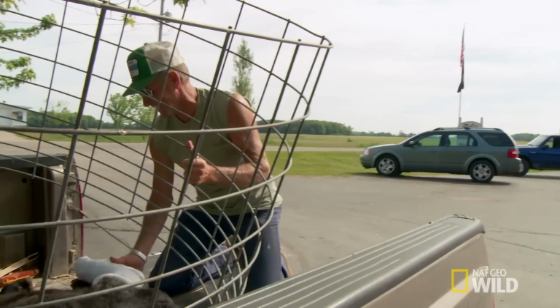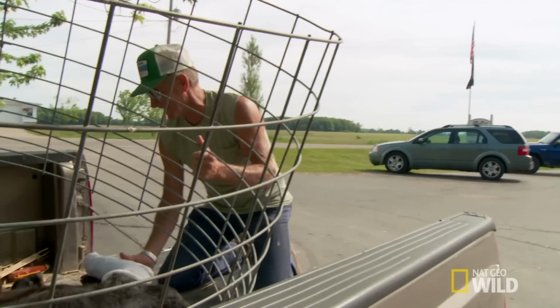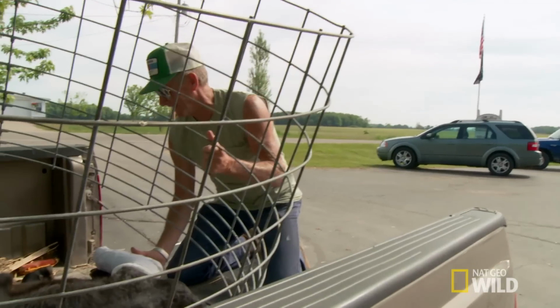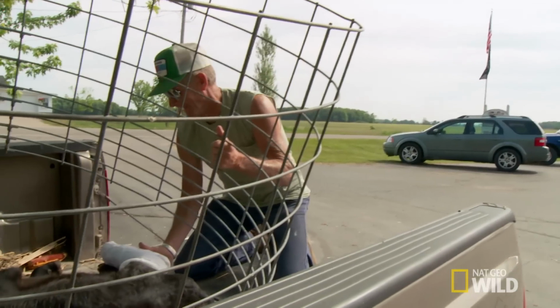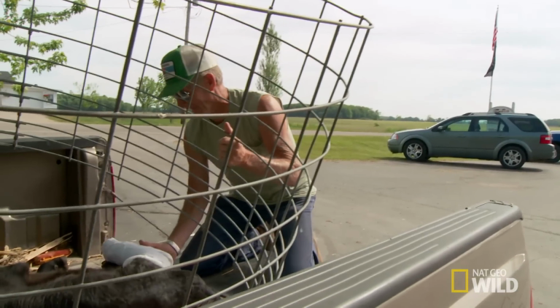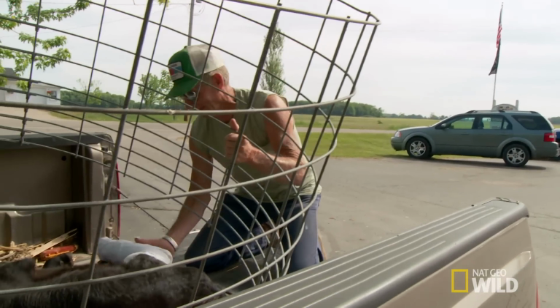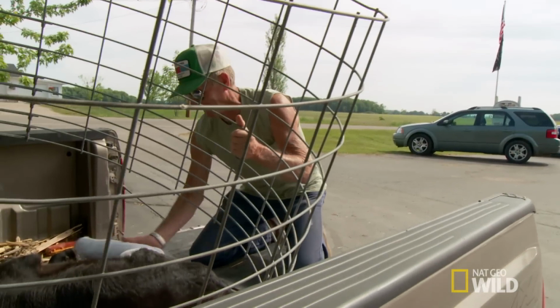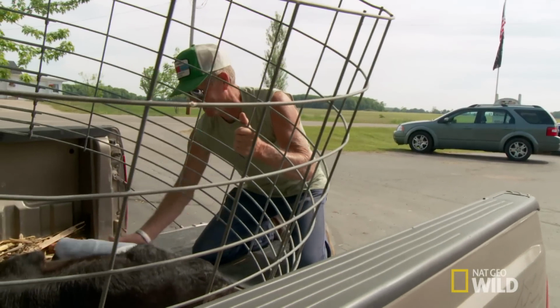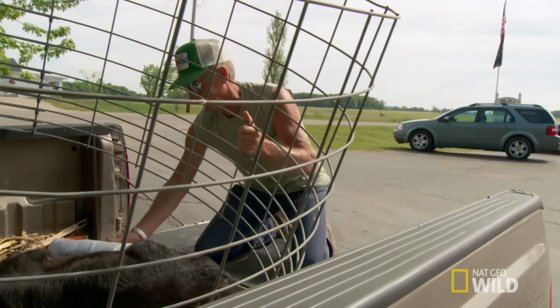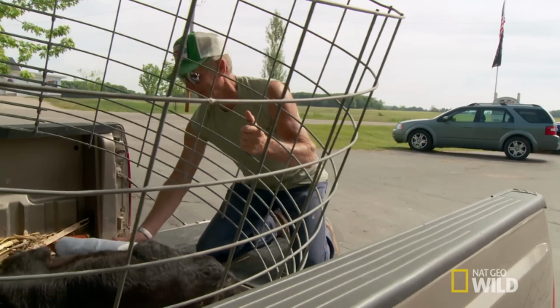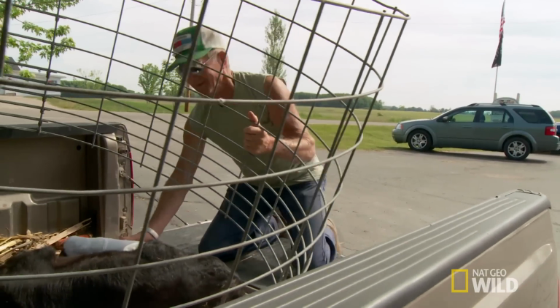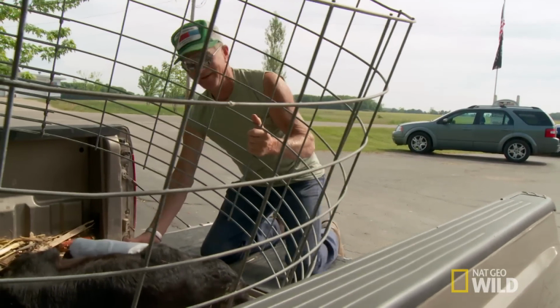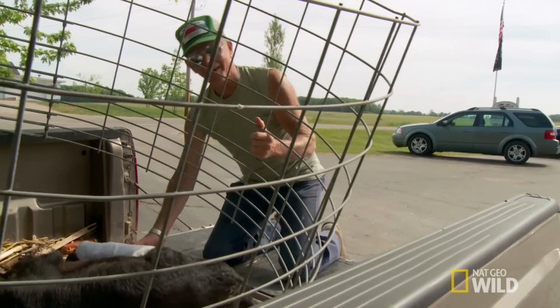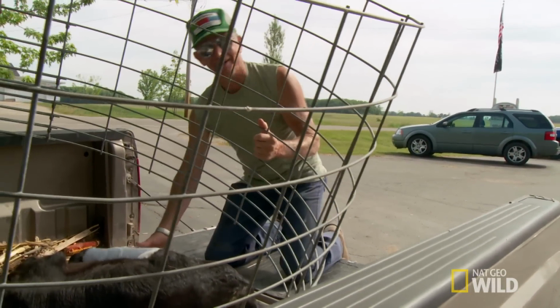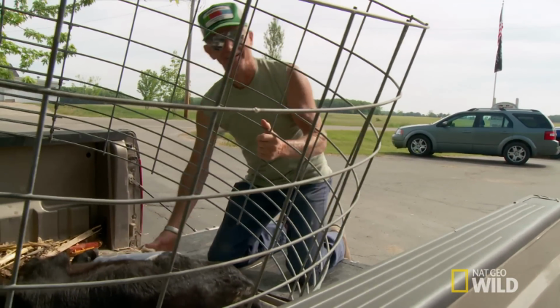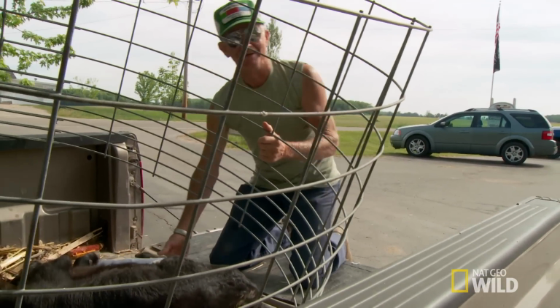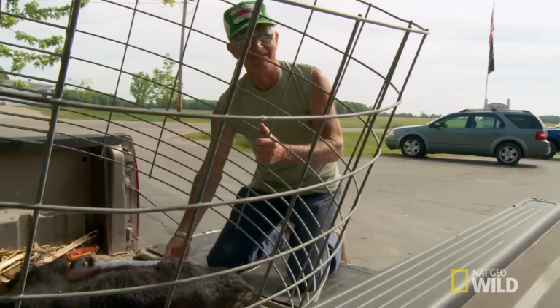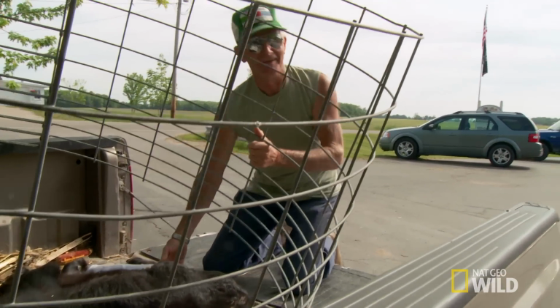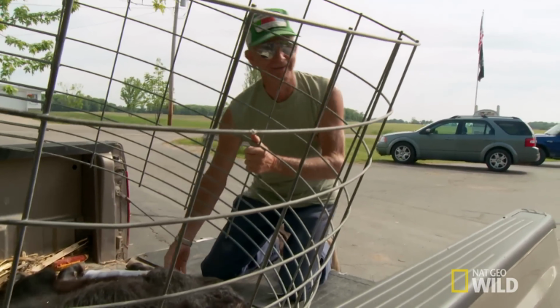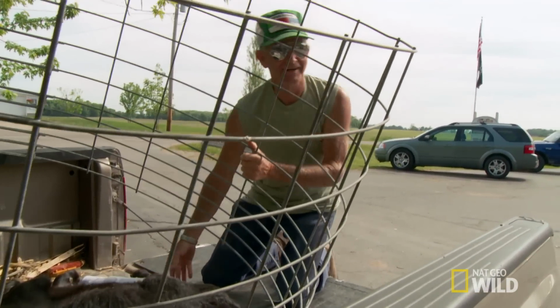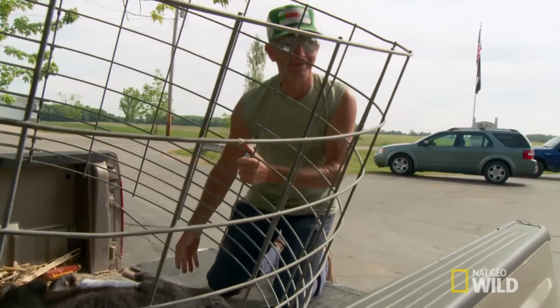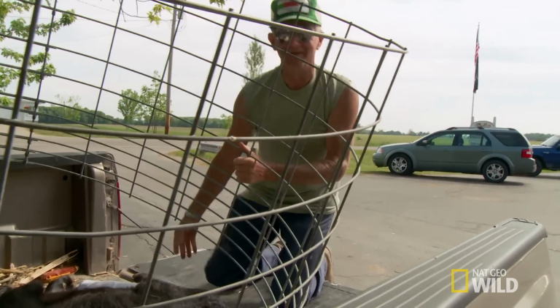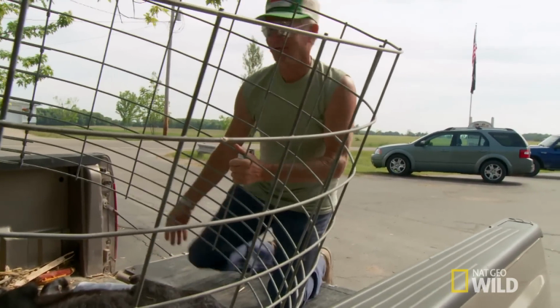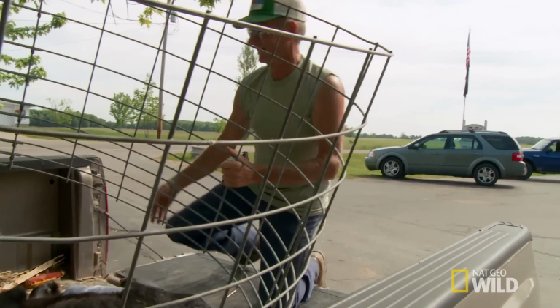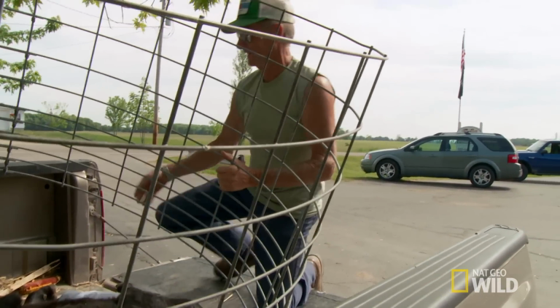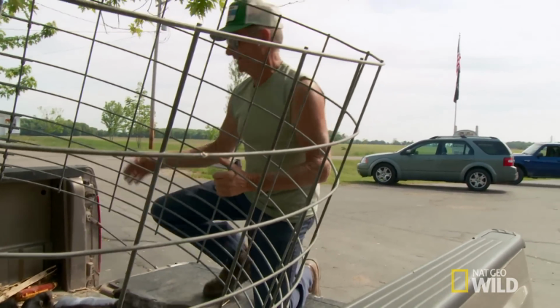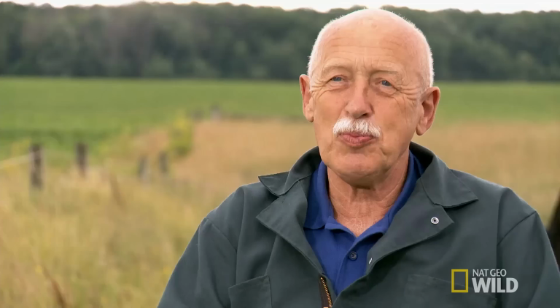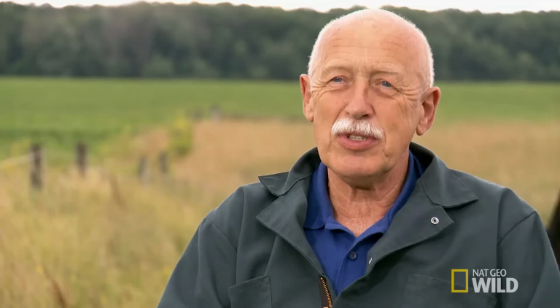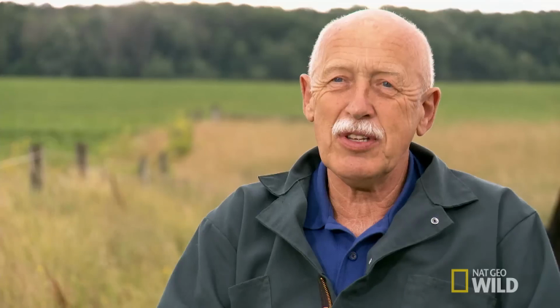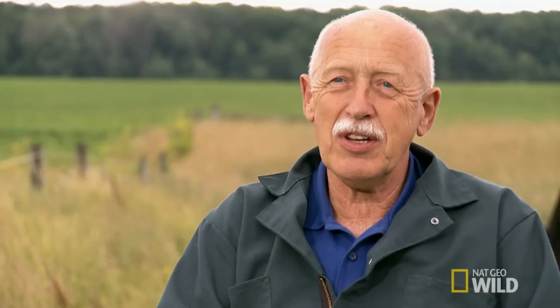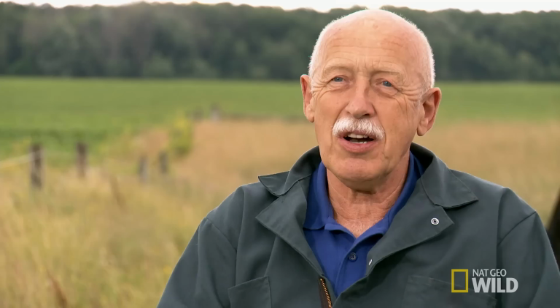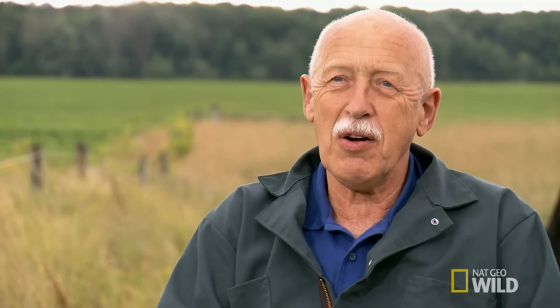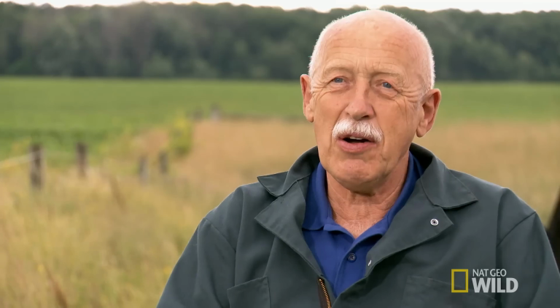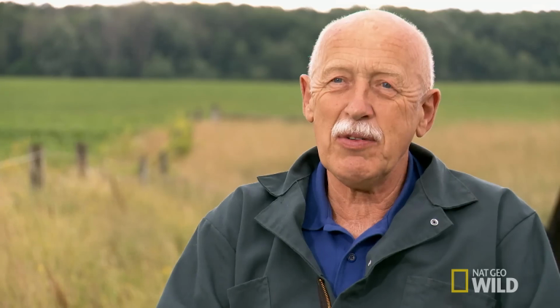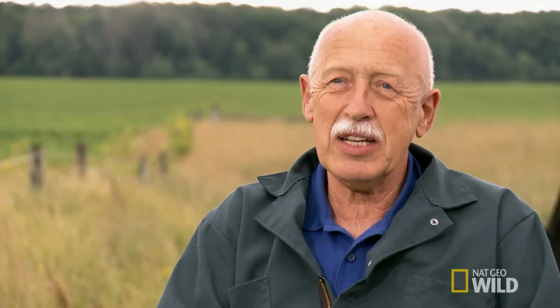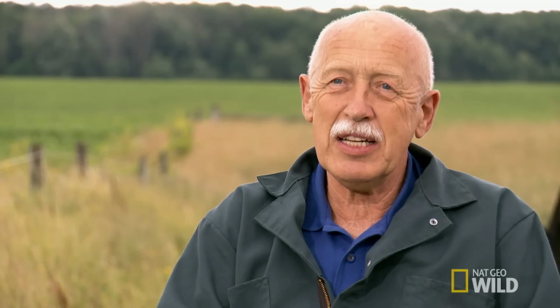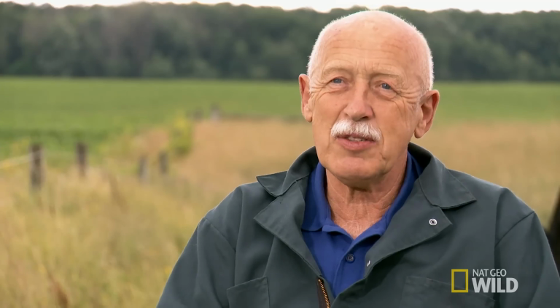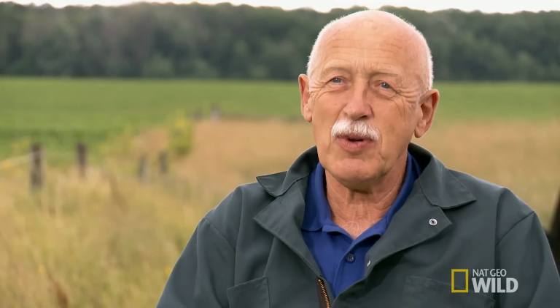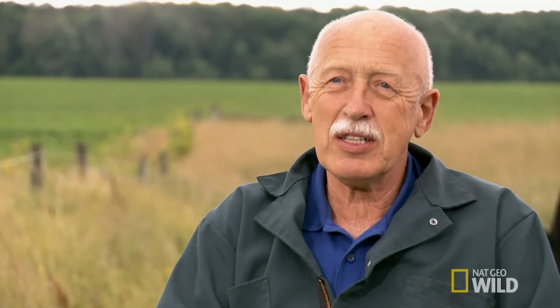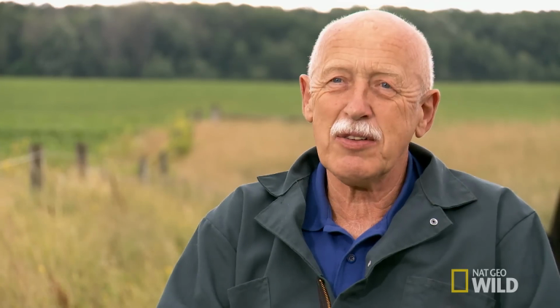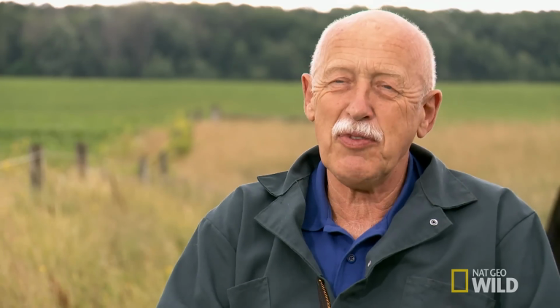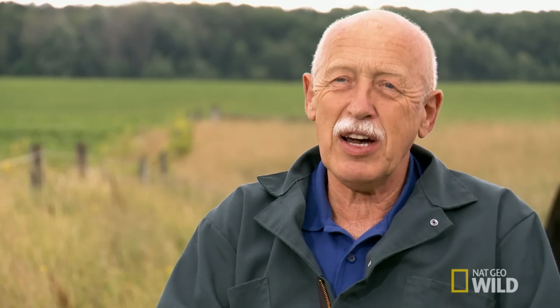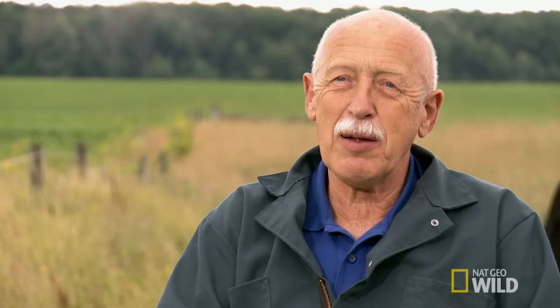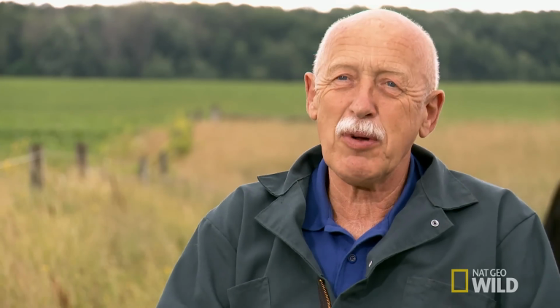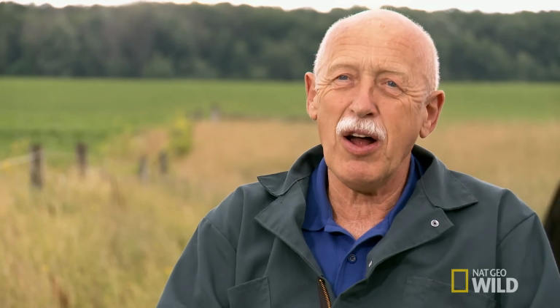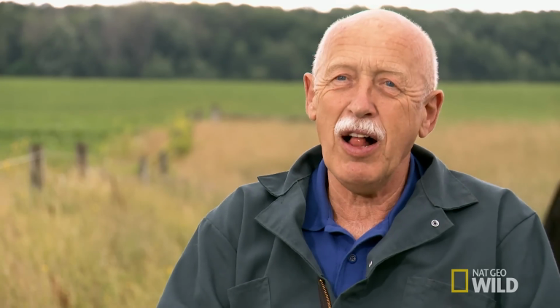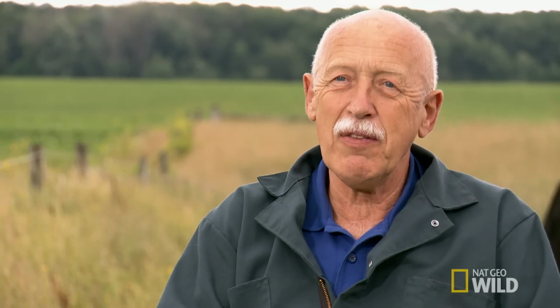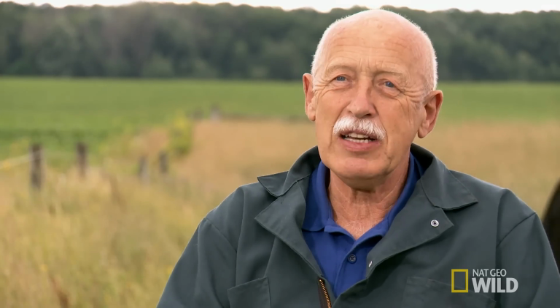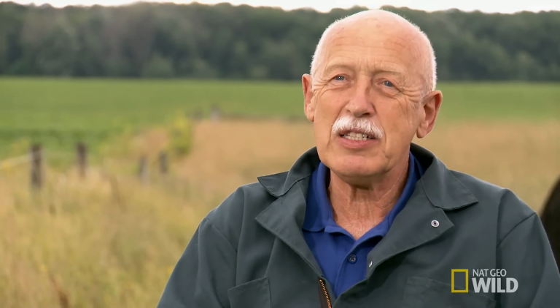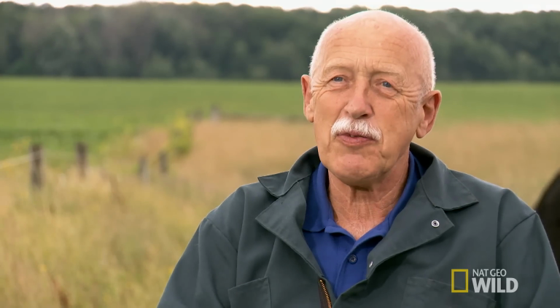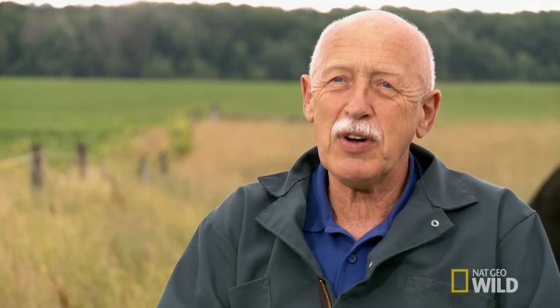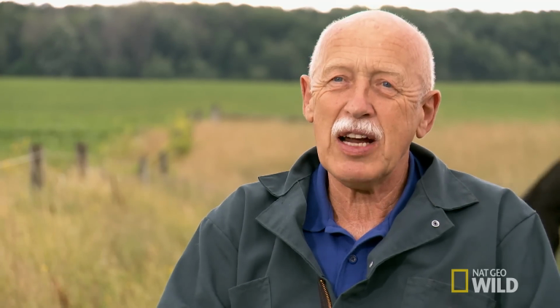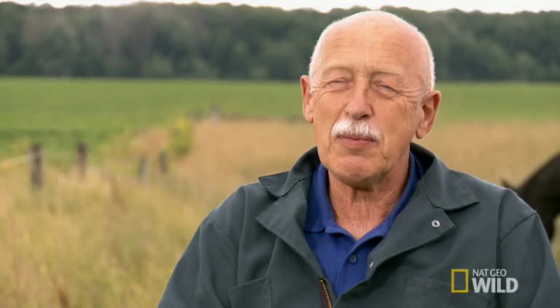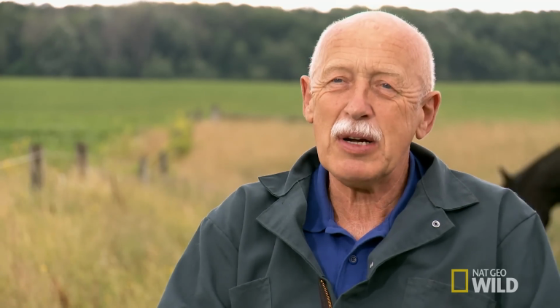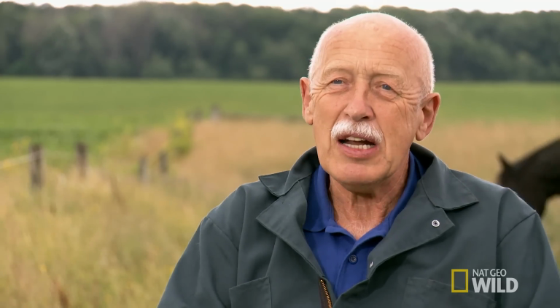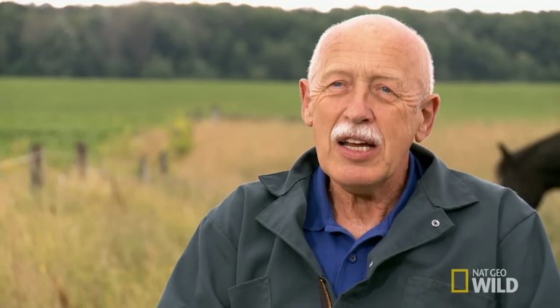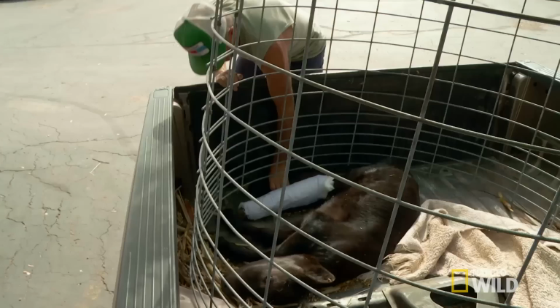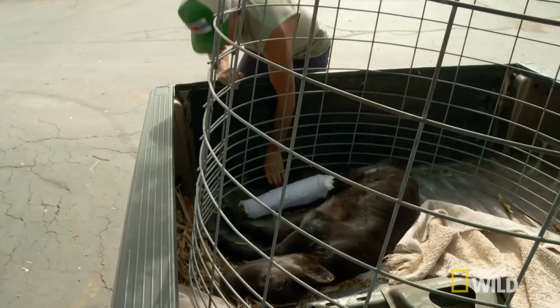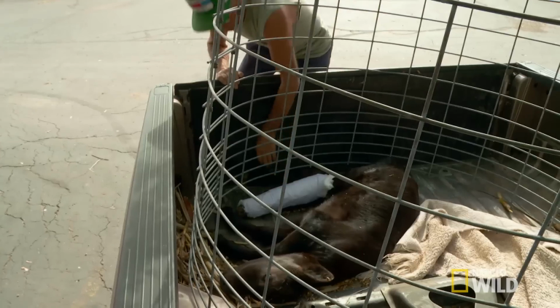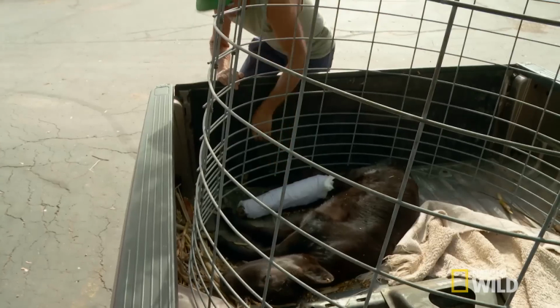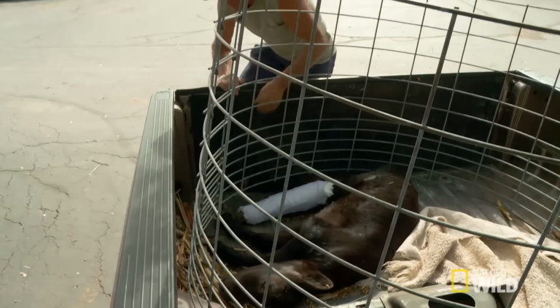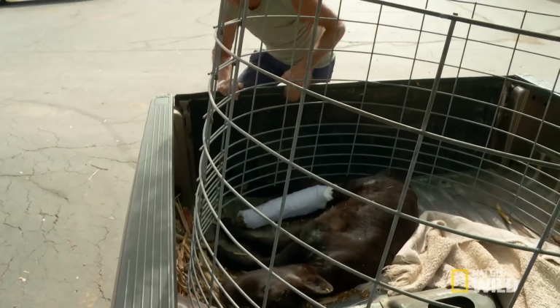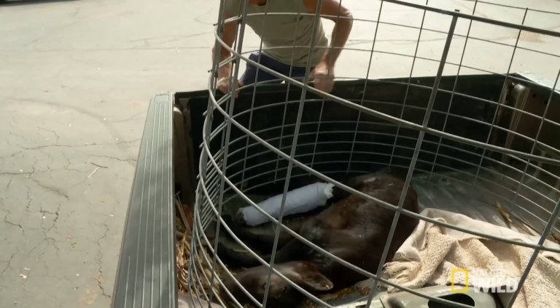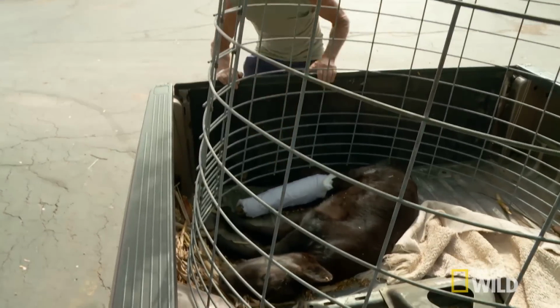I think he's gonna have cows for a long time yet. You know how it is — once a farmer, always a farmer.